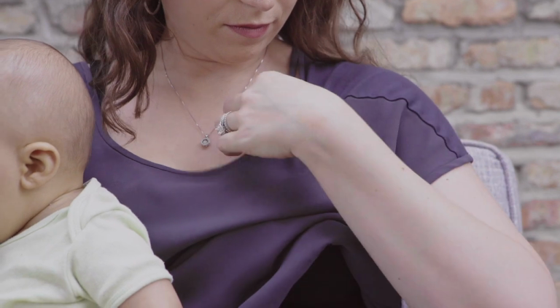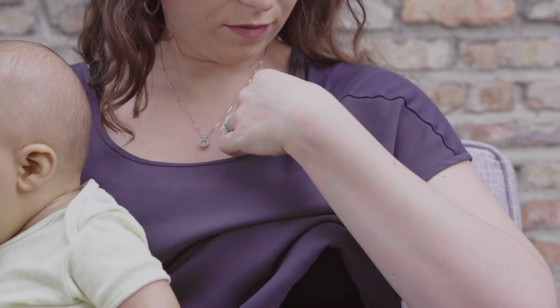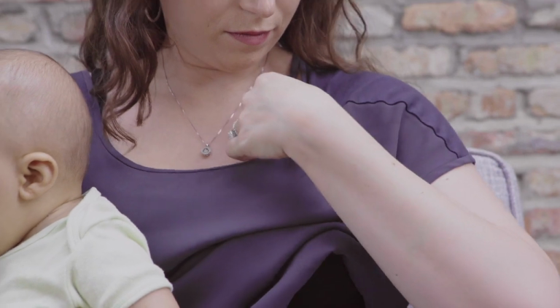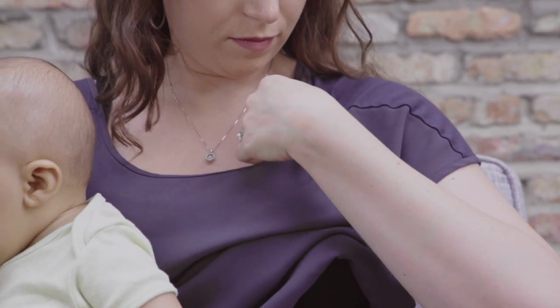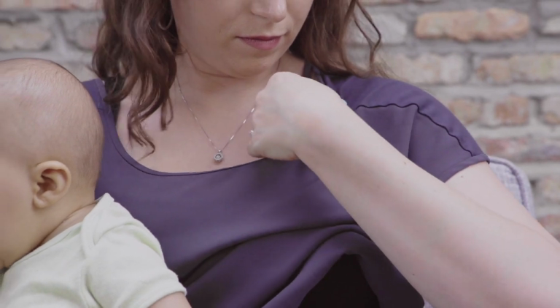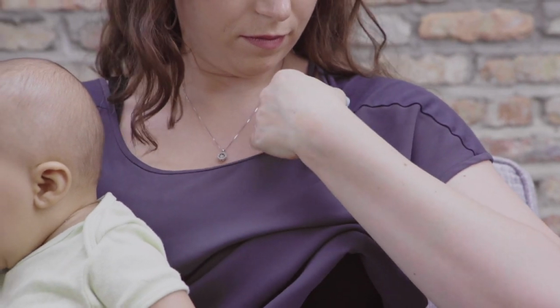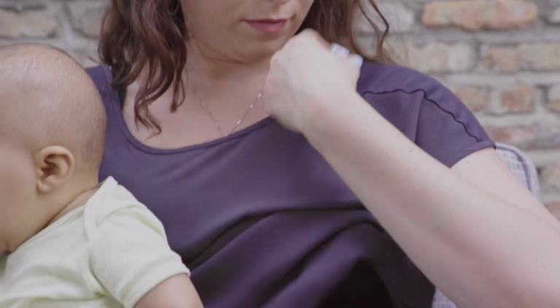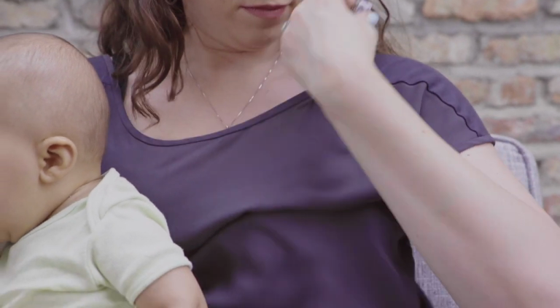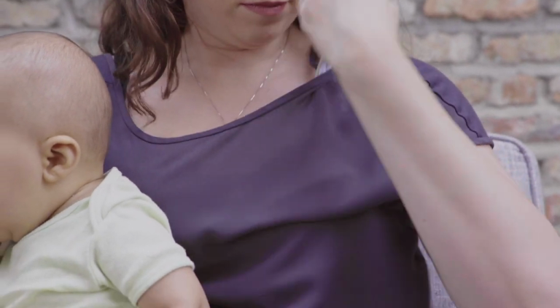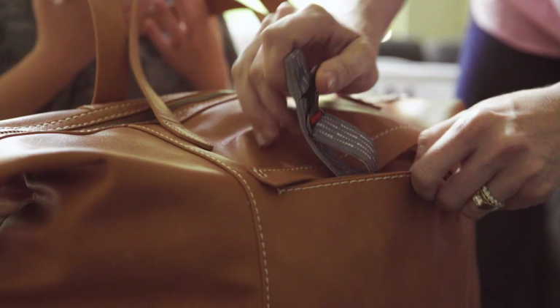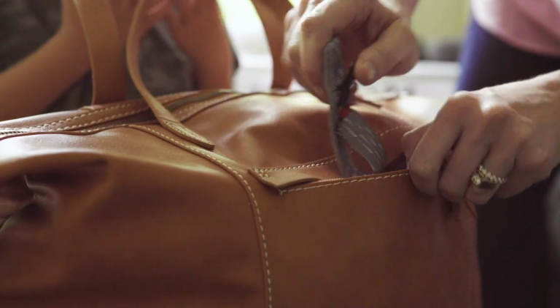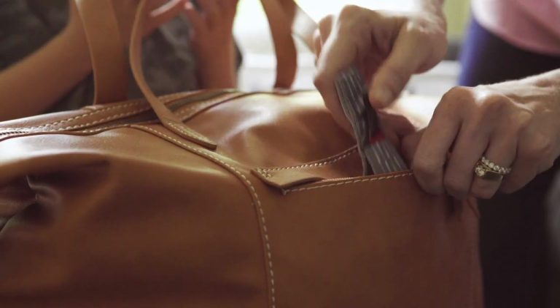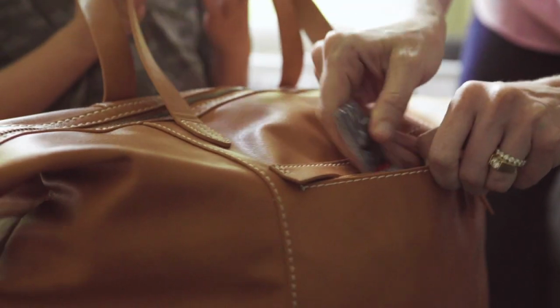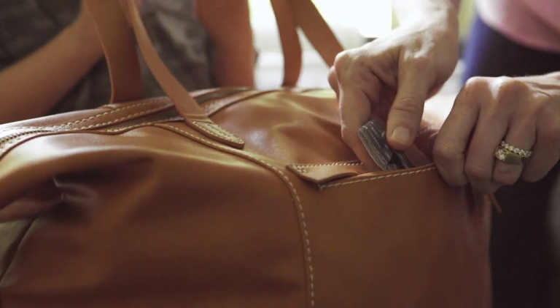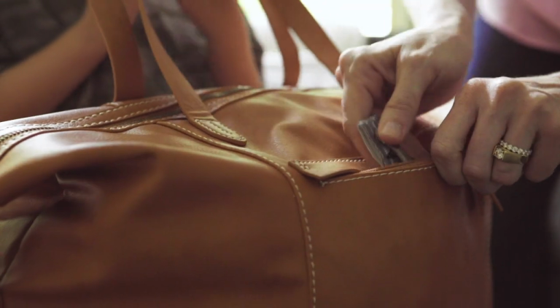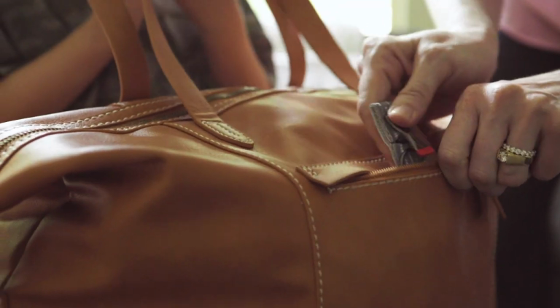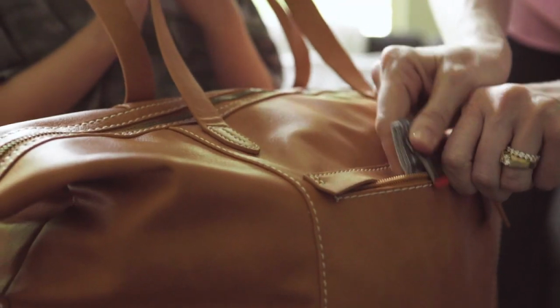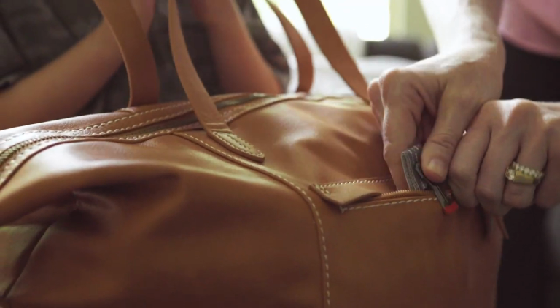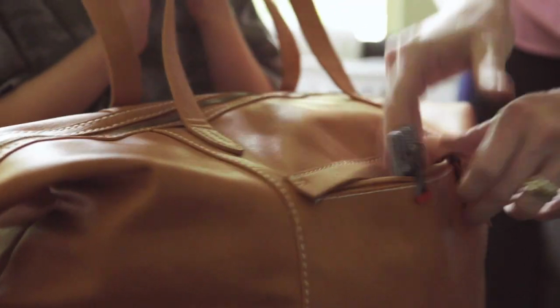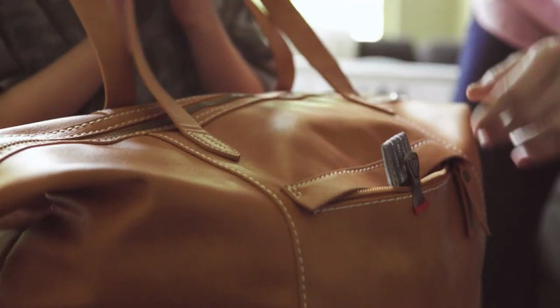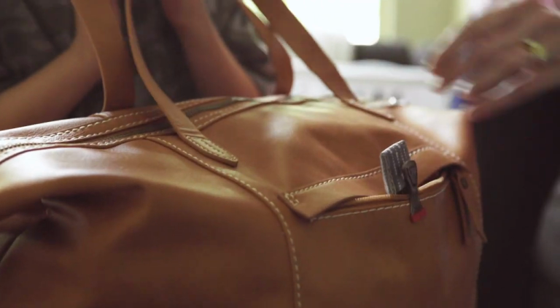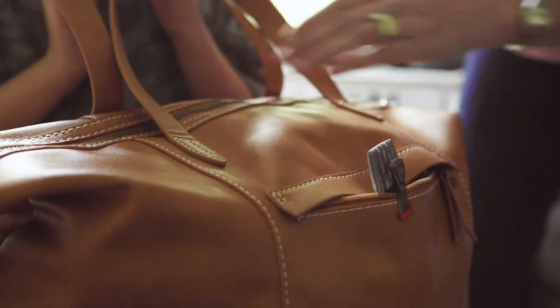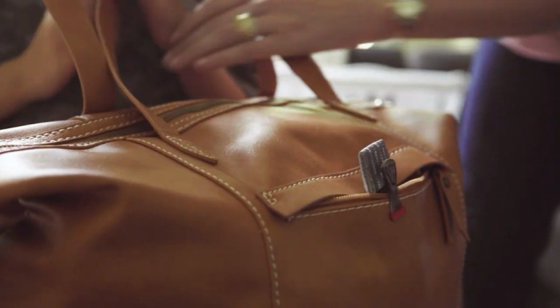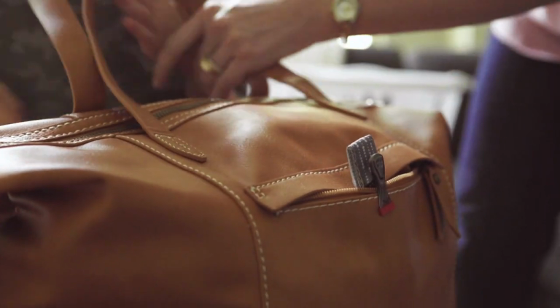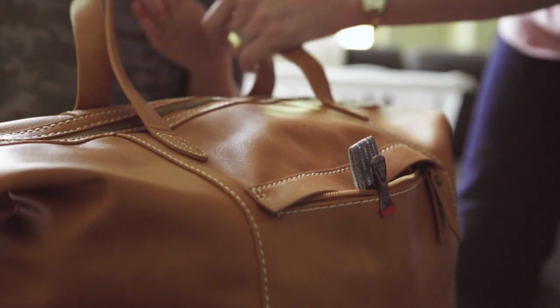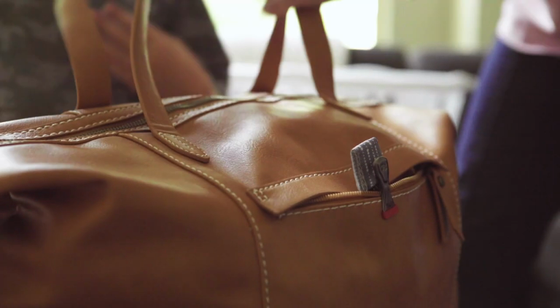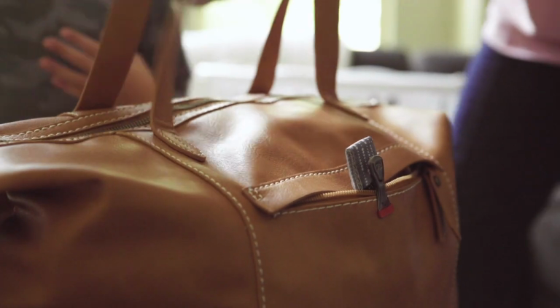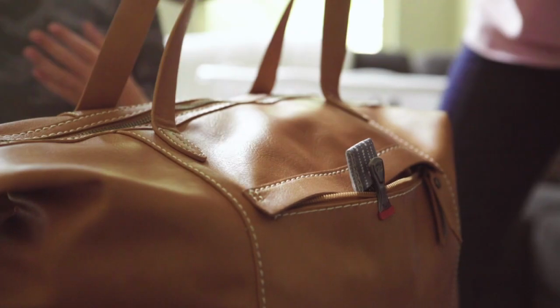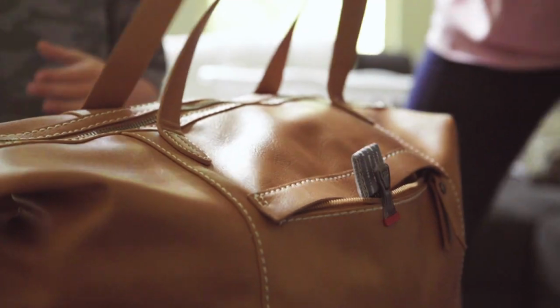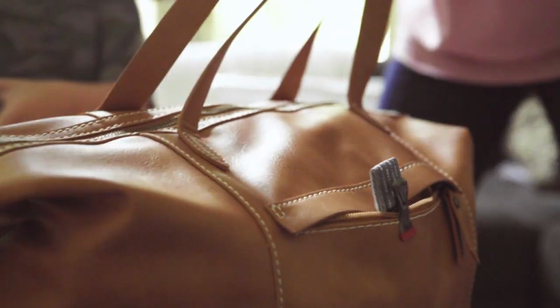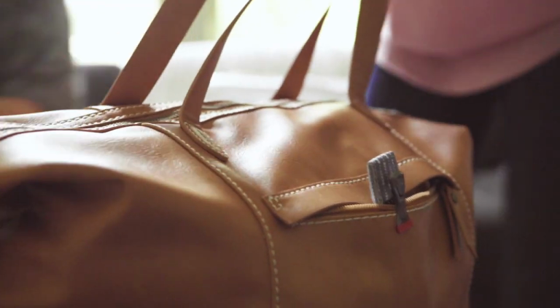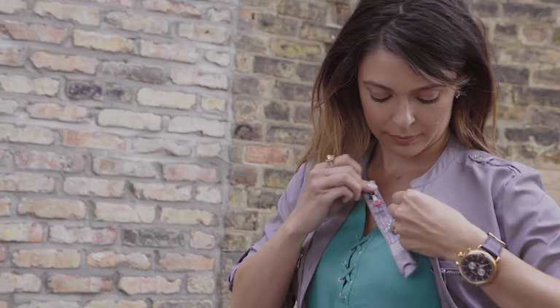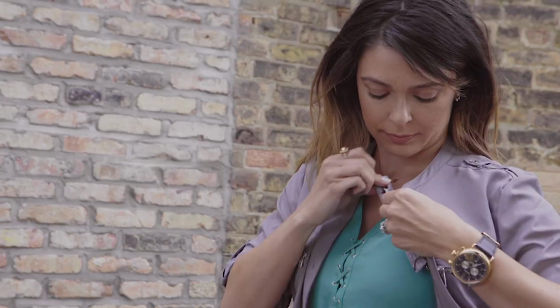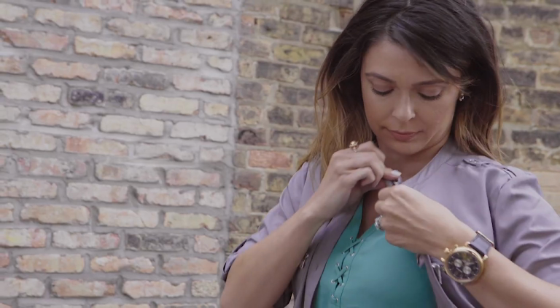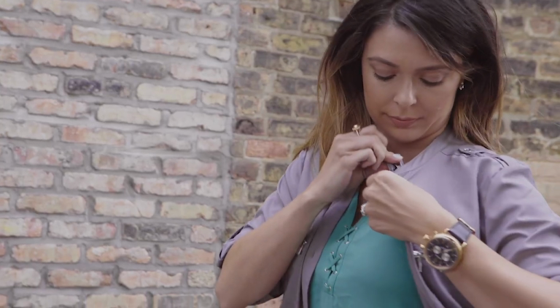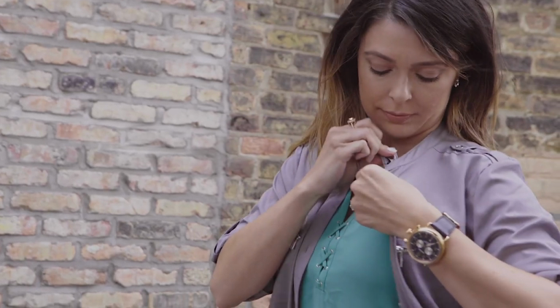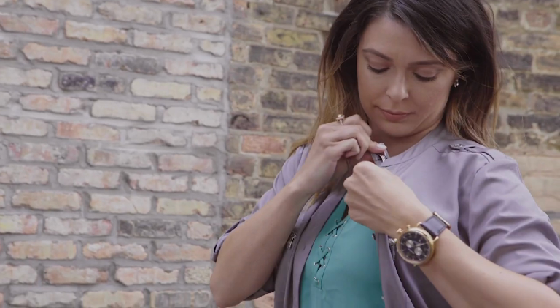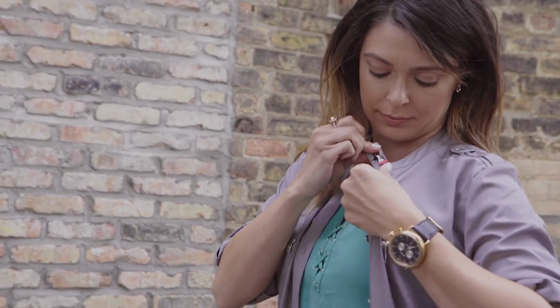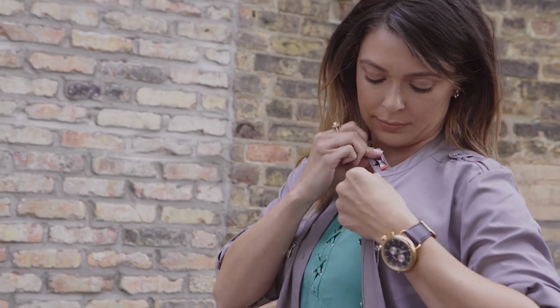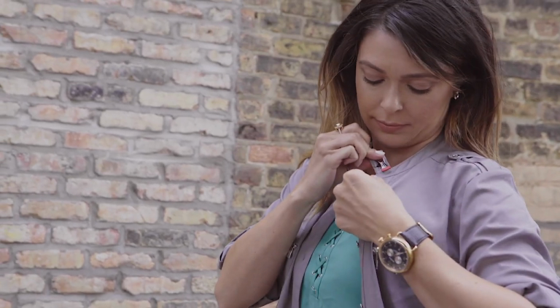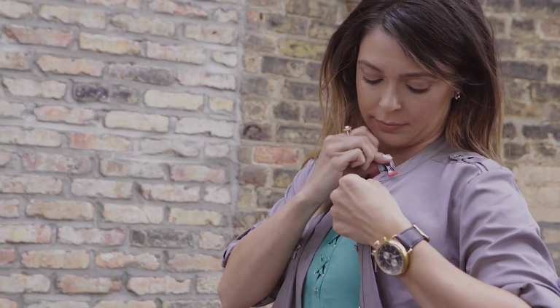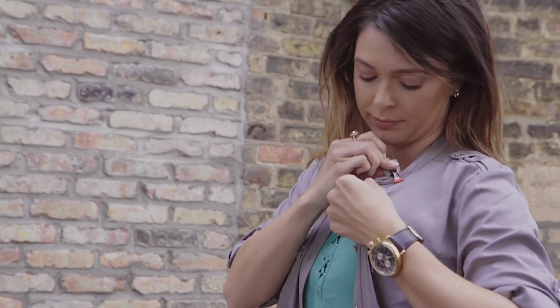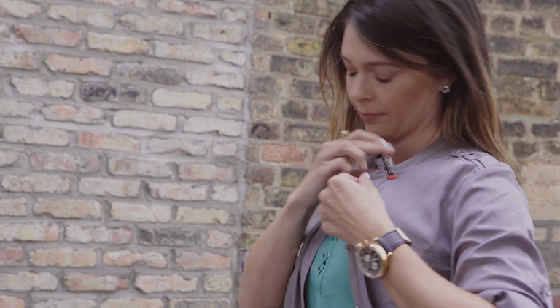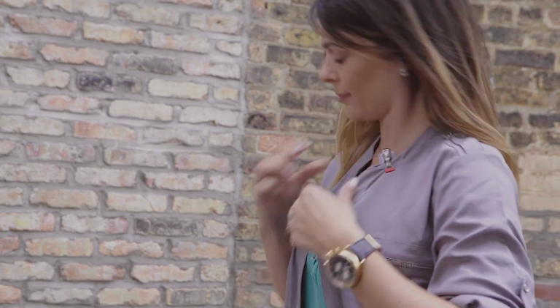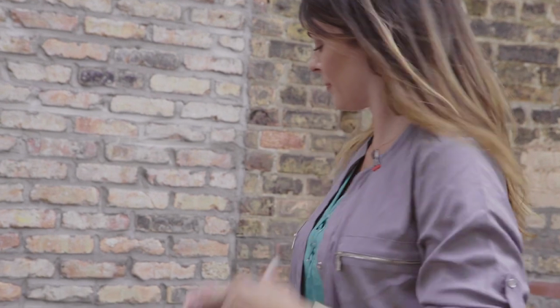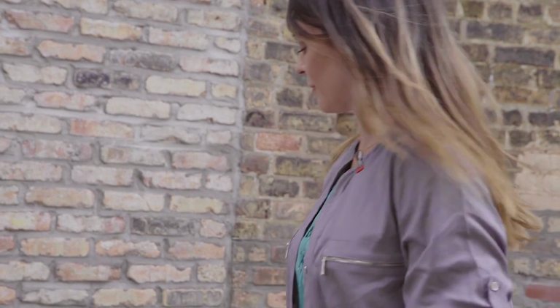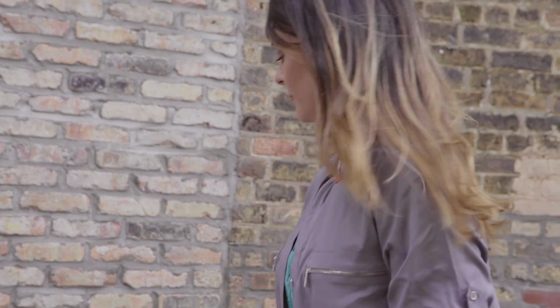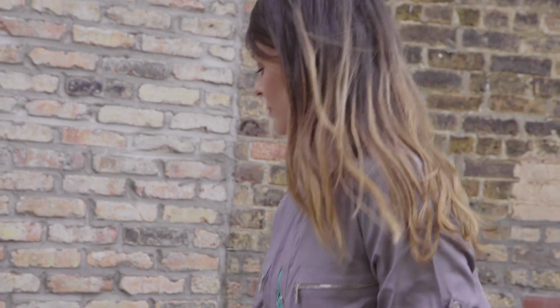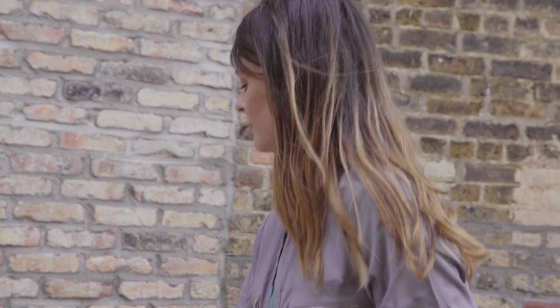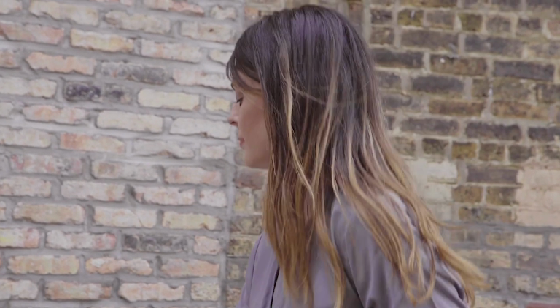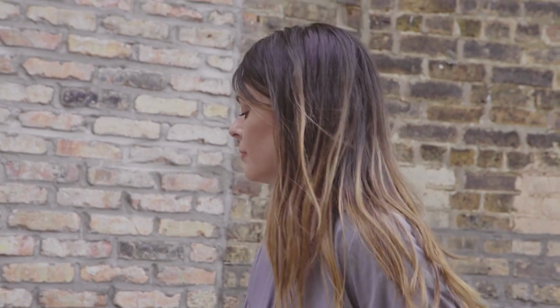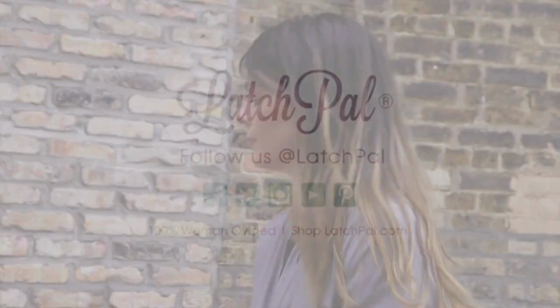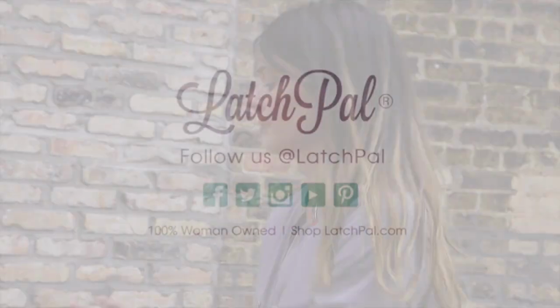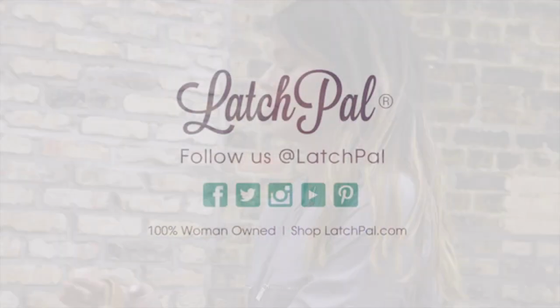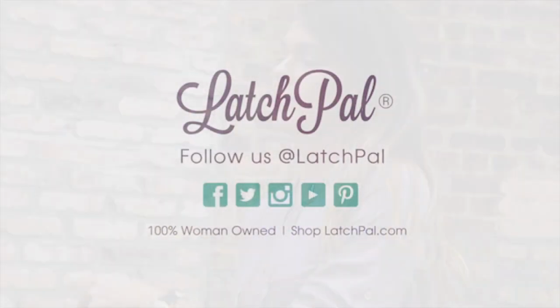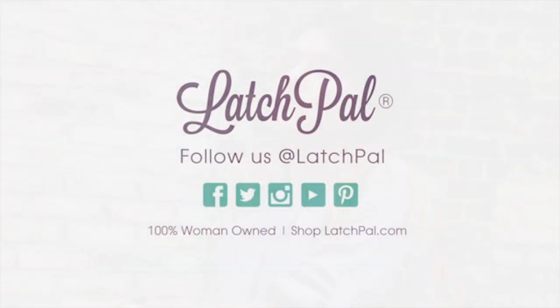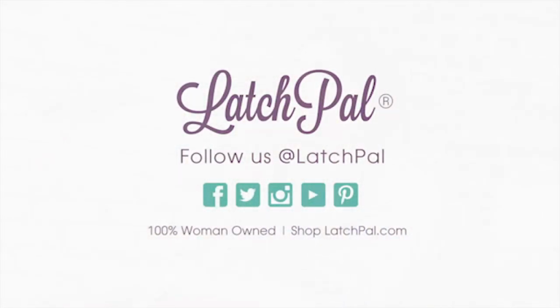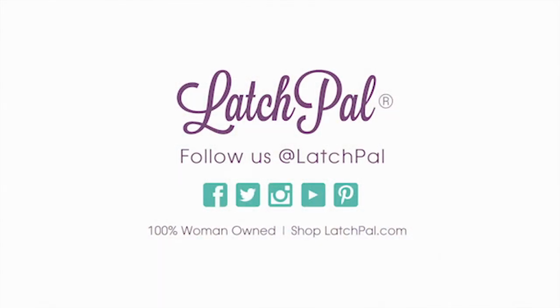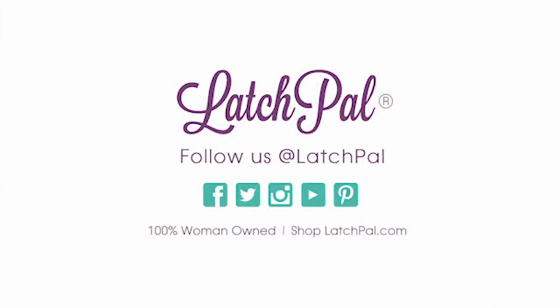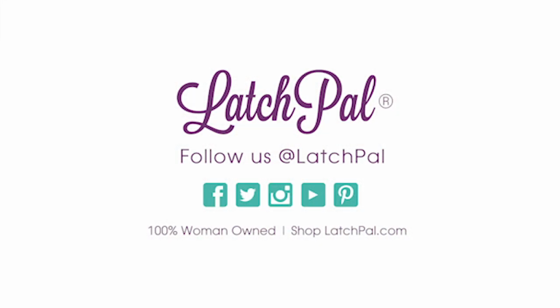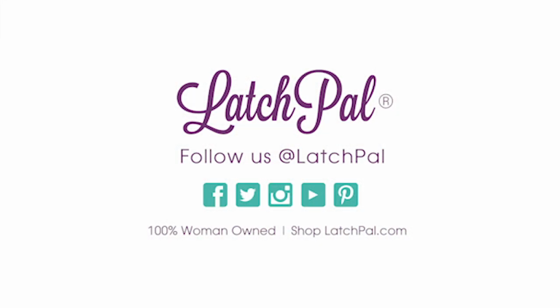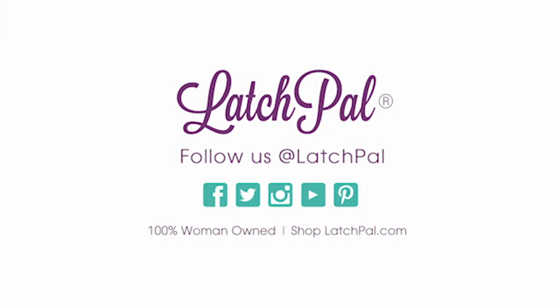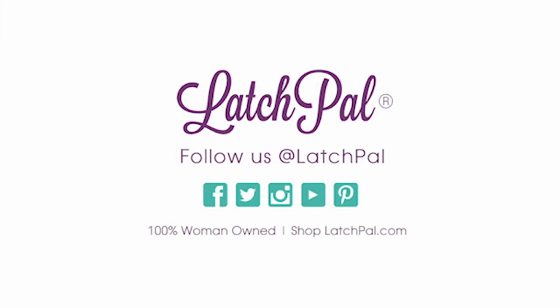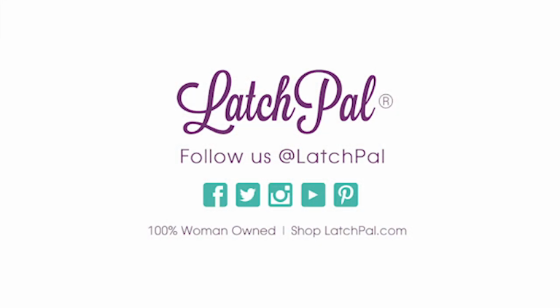Toss LatchPow in any bag or clip it to your collar as a nursing reminder clip. And carry on.